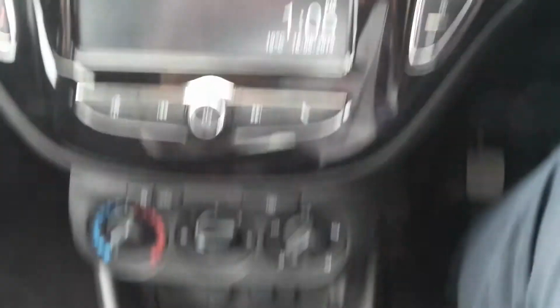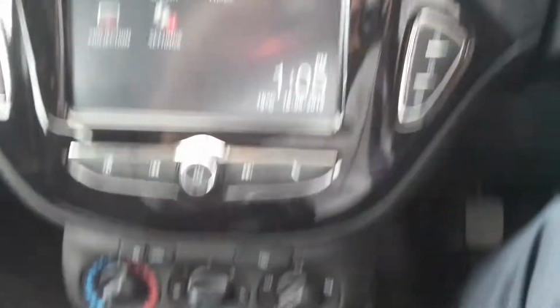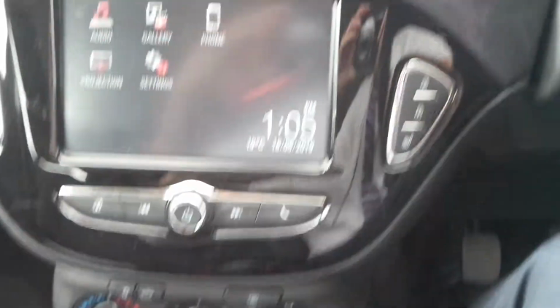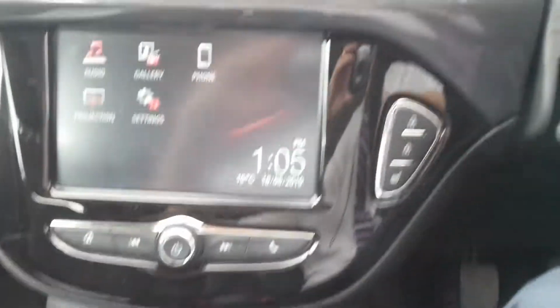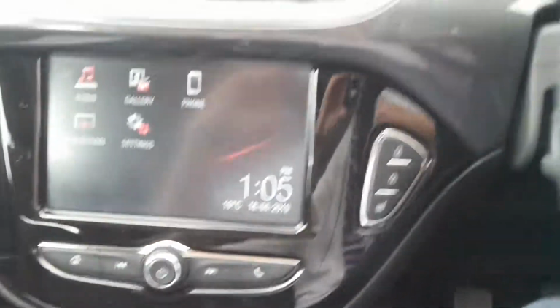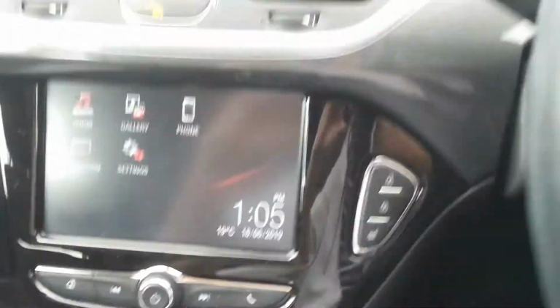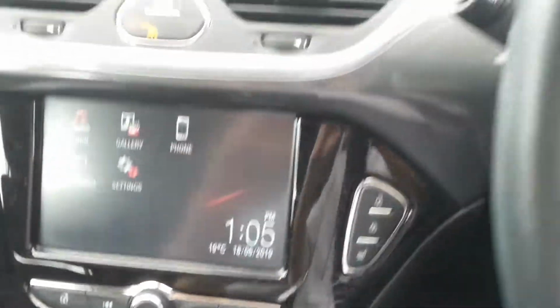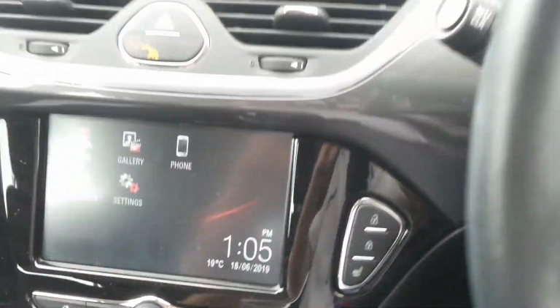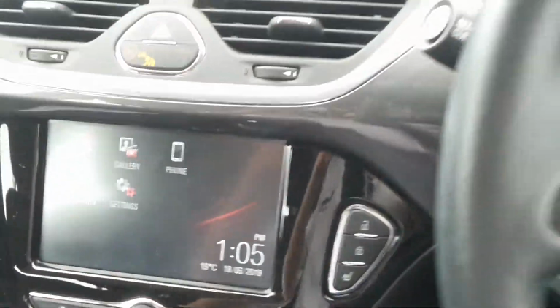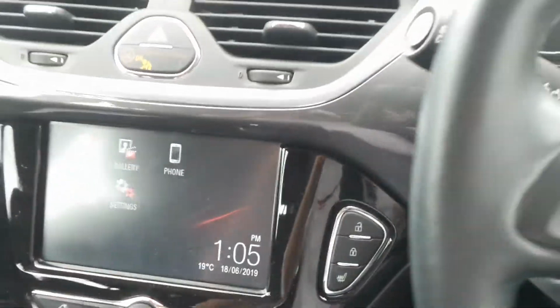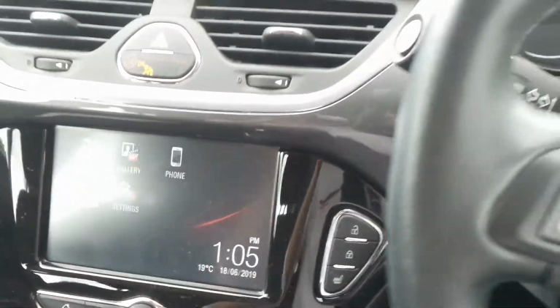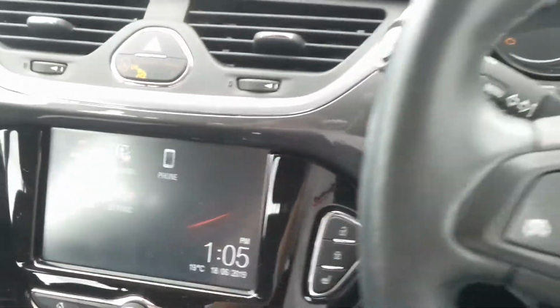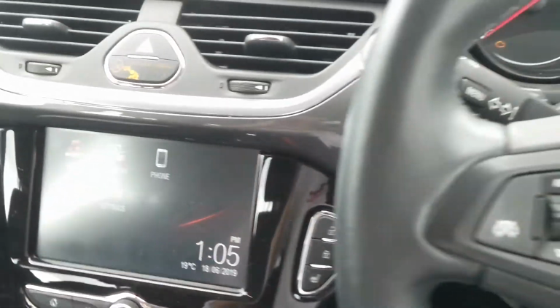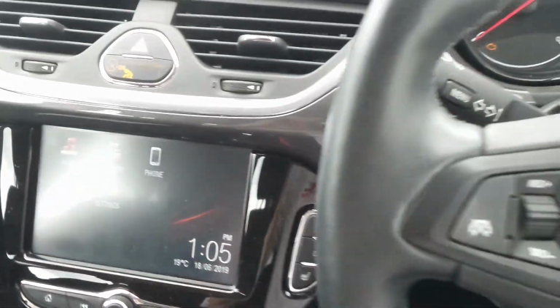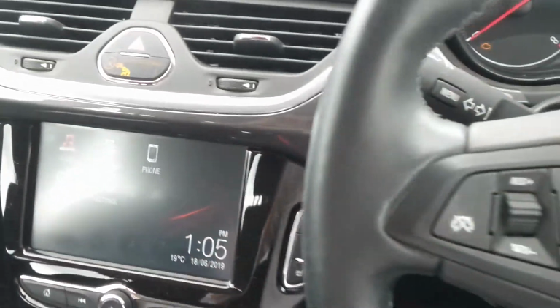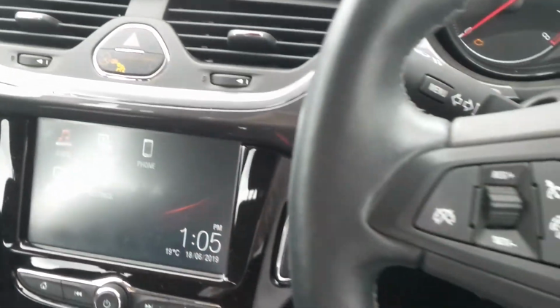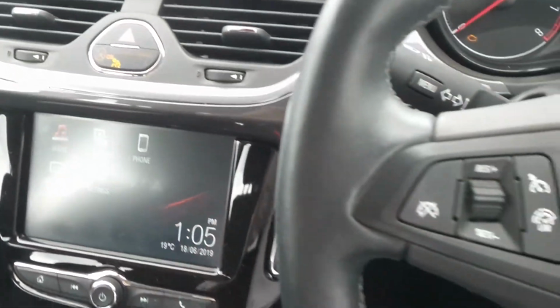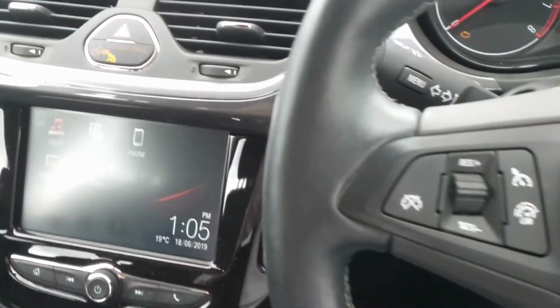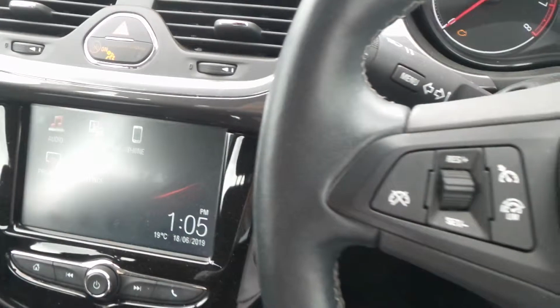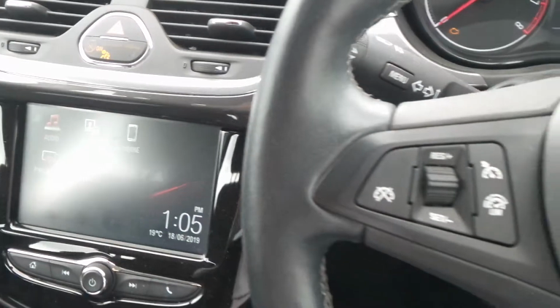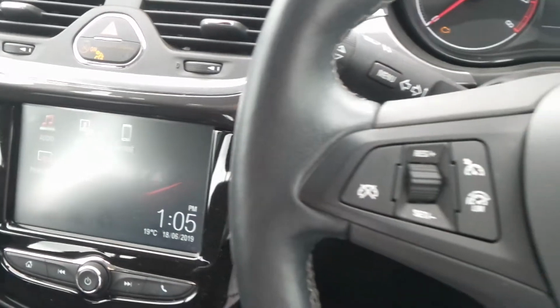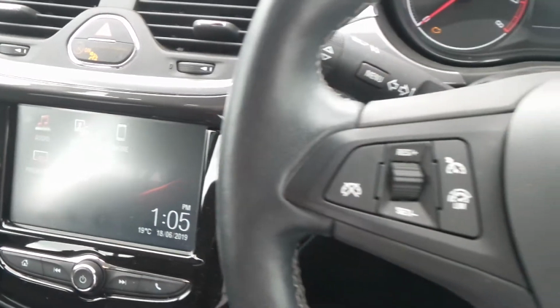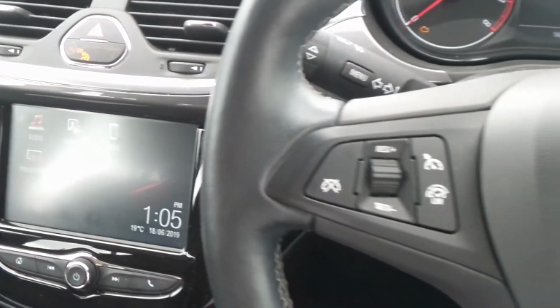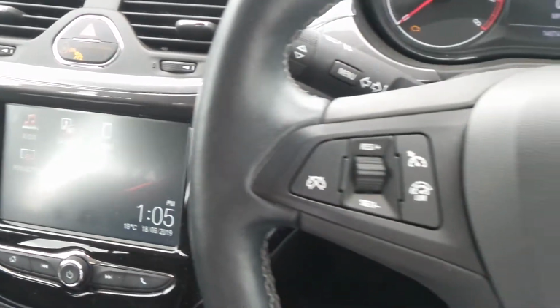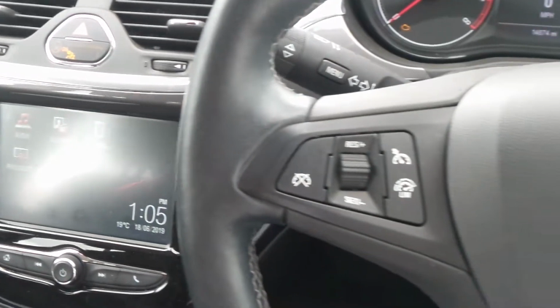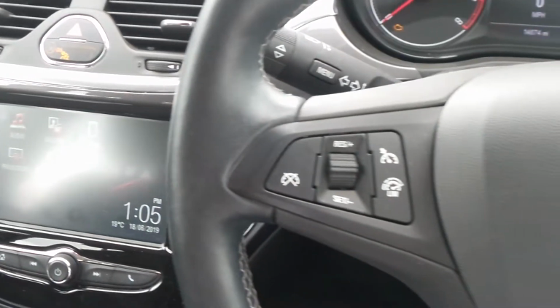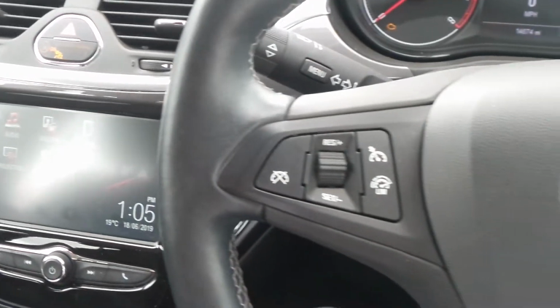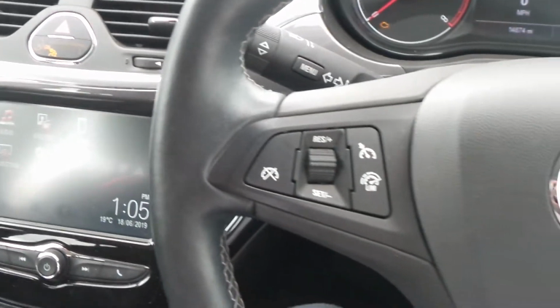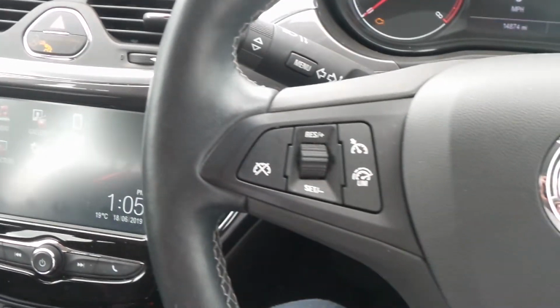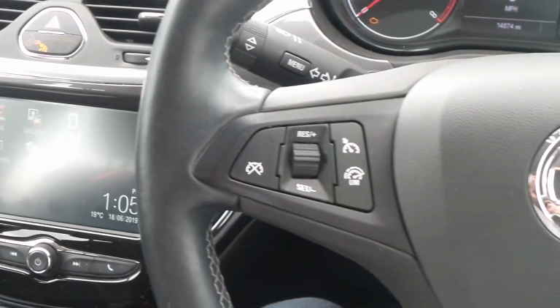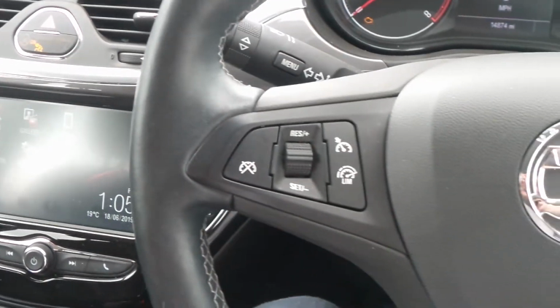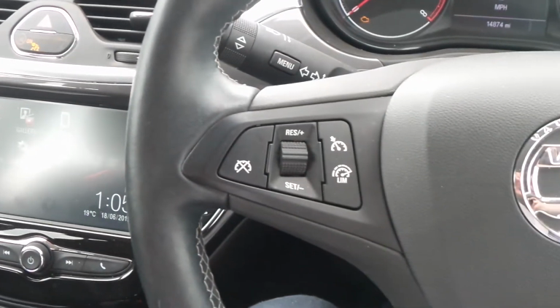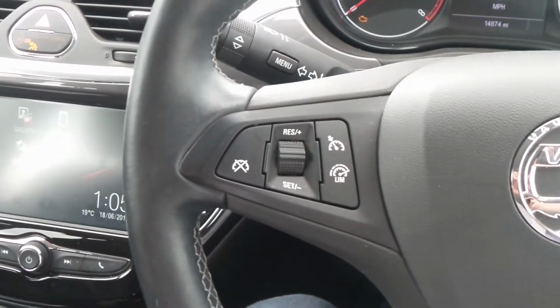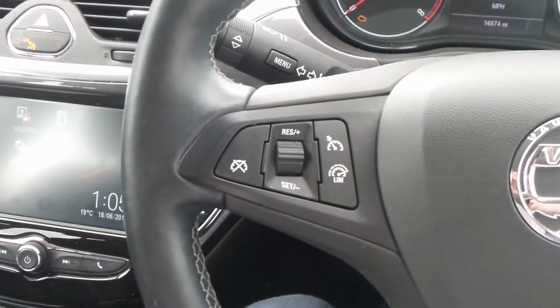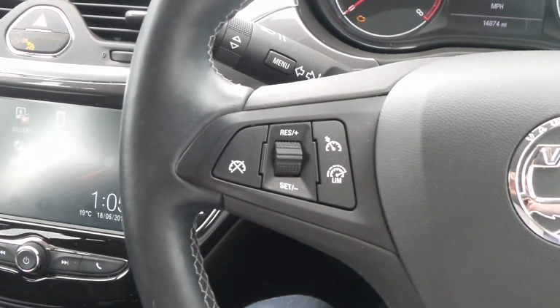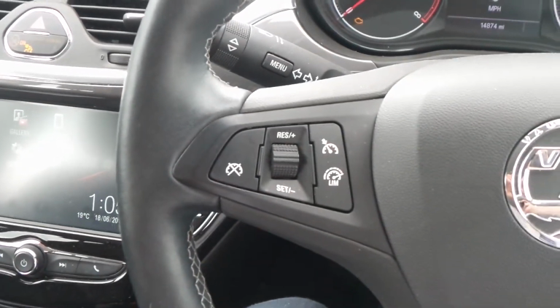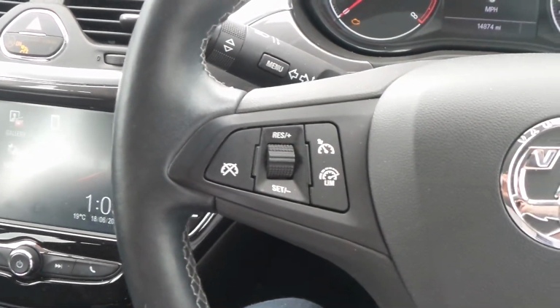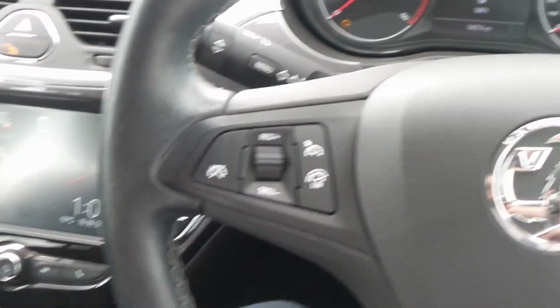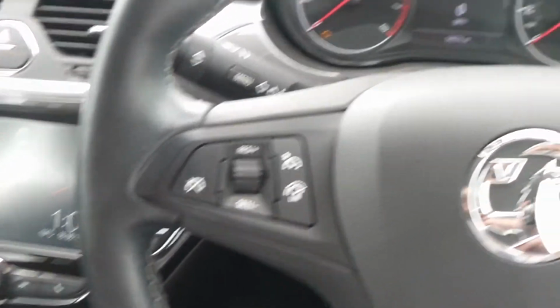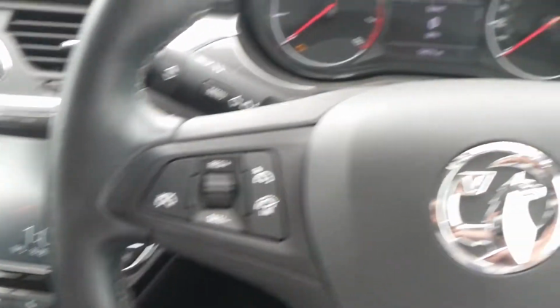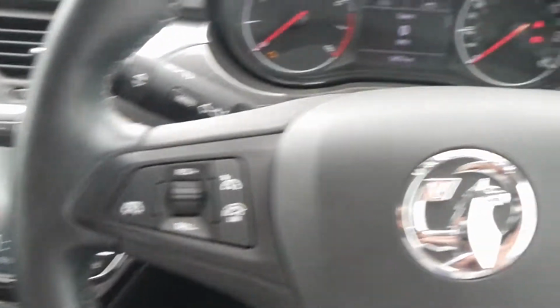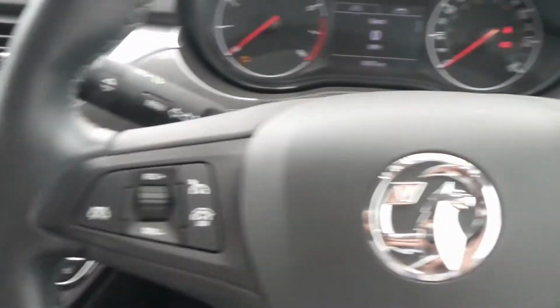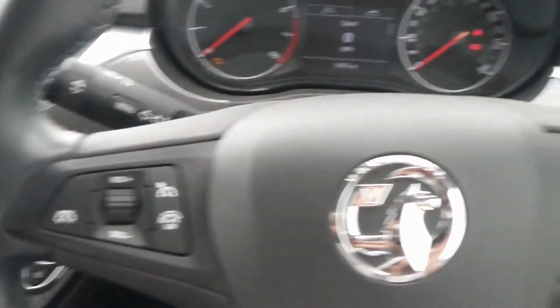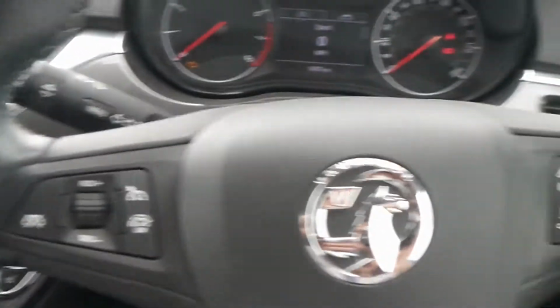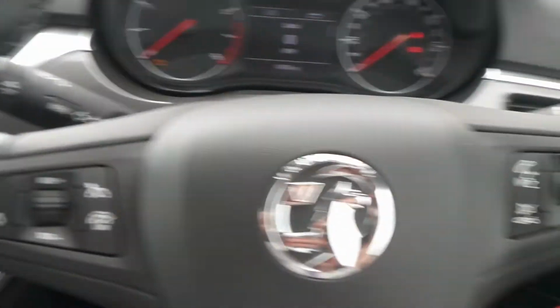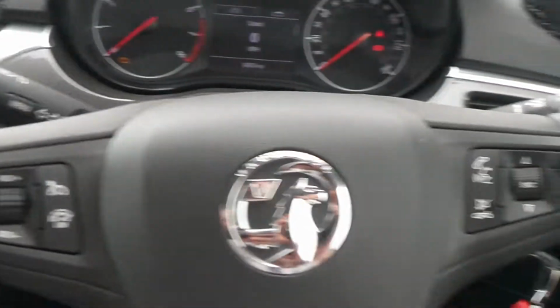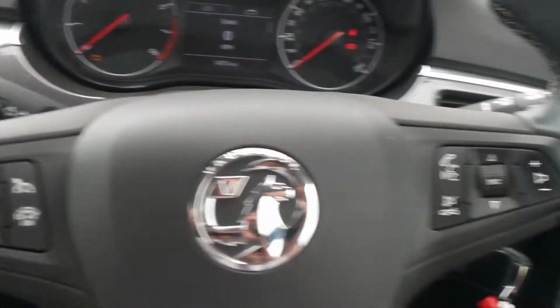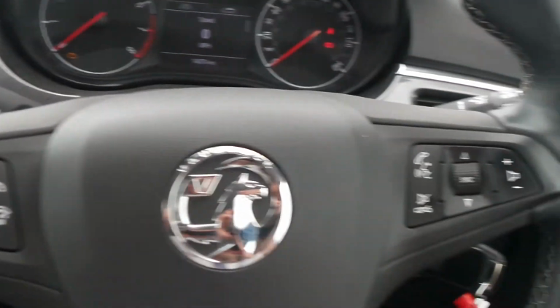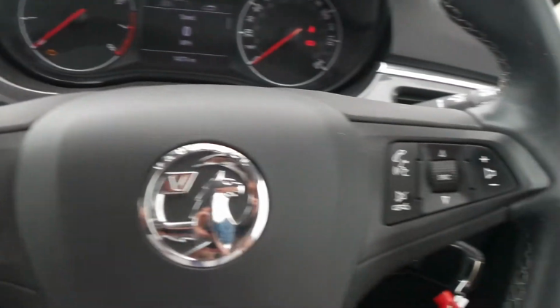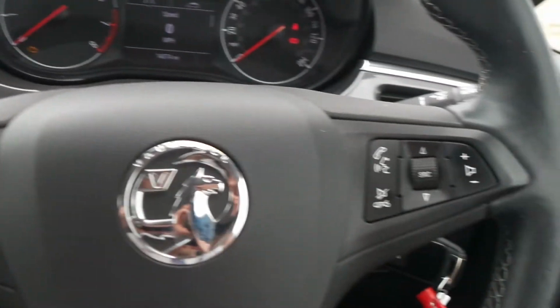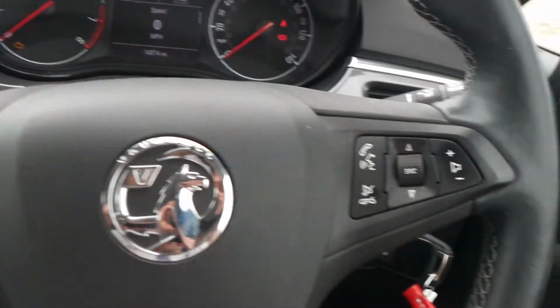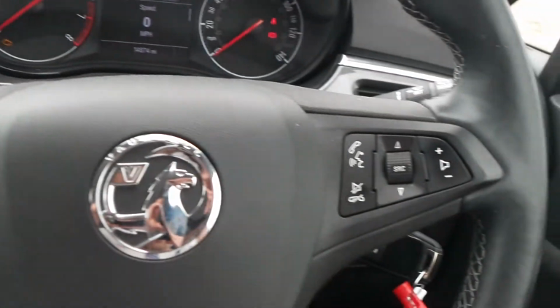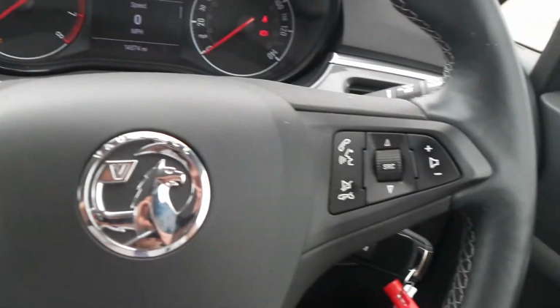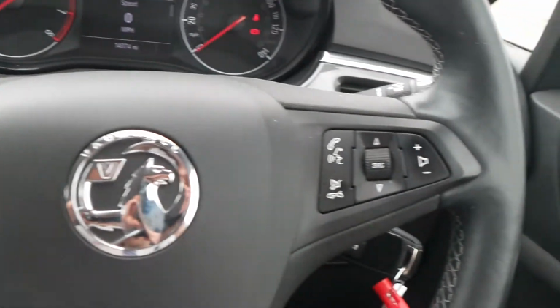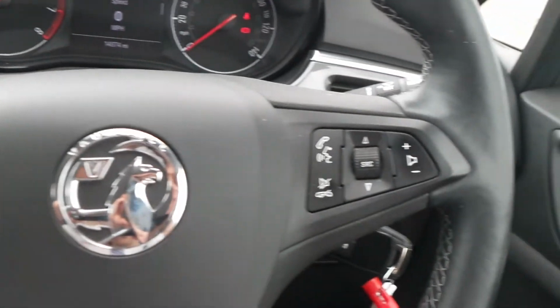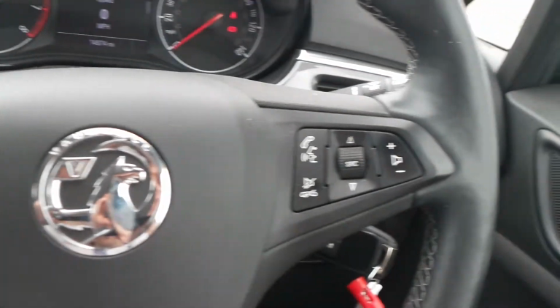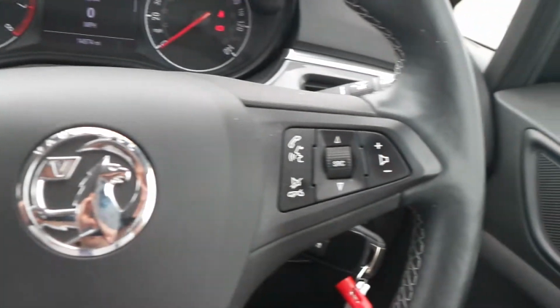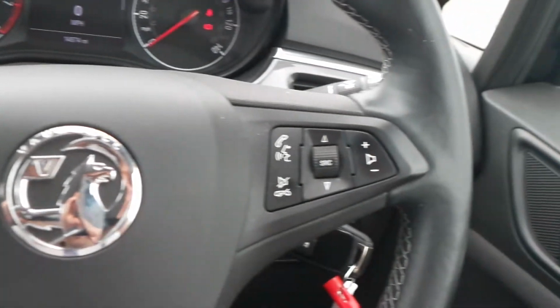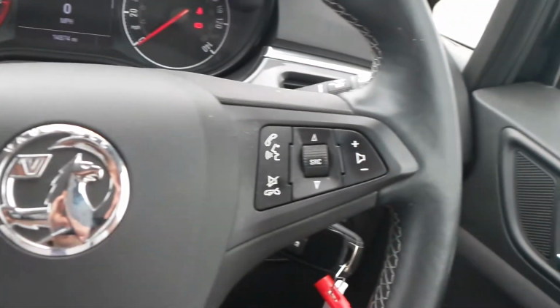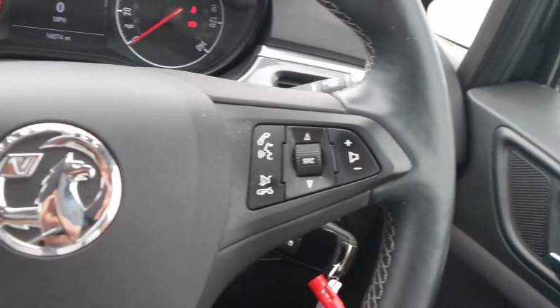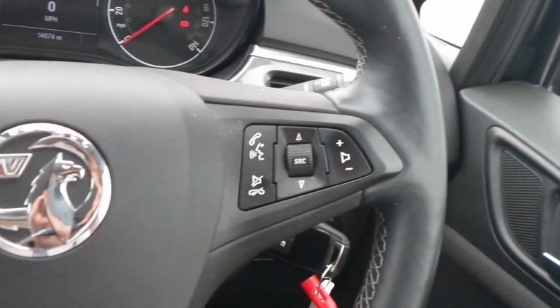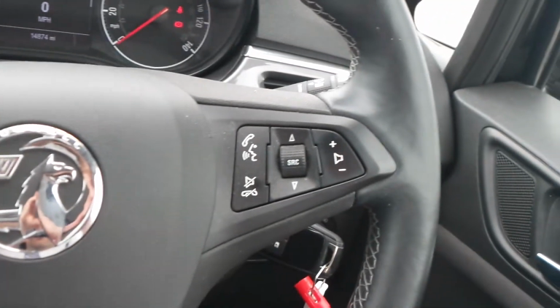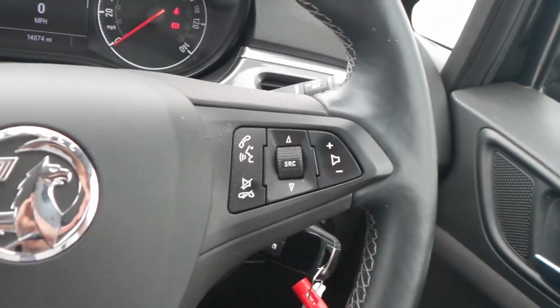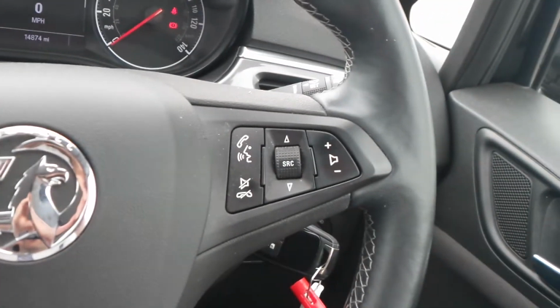On the heated leather steering wheel are the cruise control and speed limiter settings, and there are also controls for the audio system.